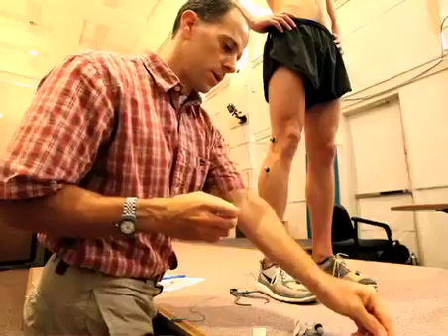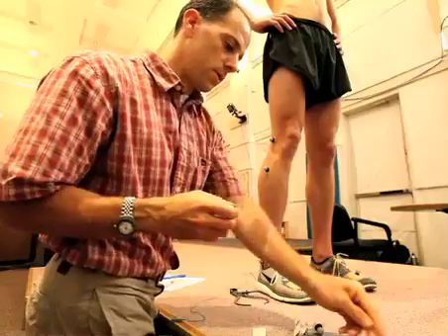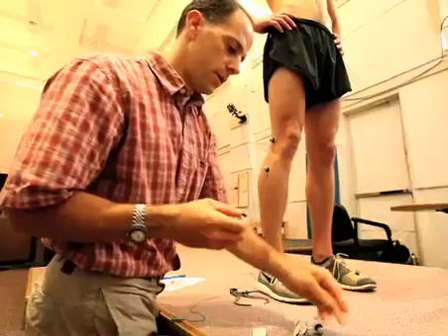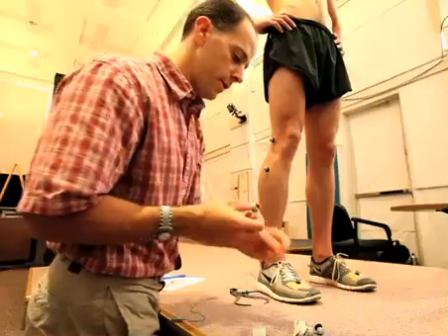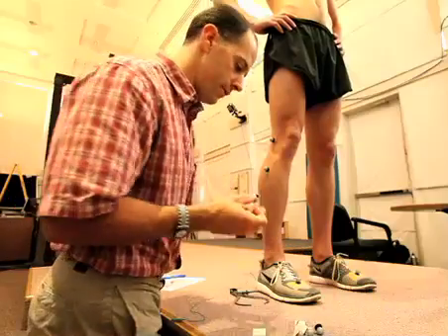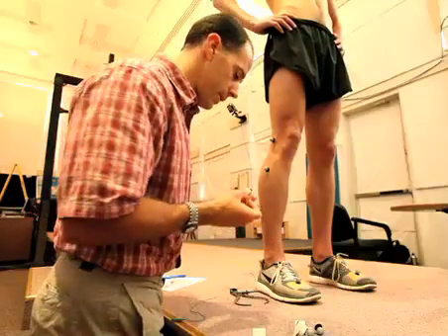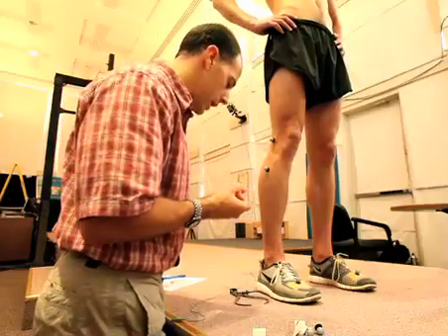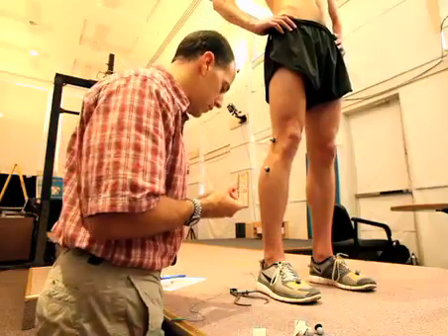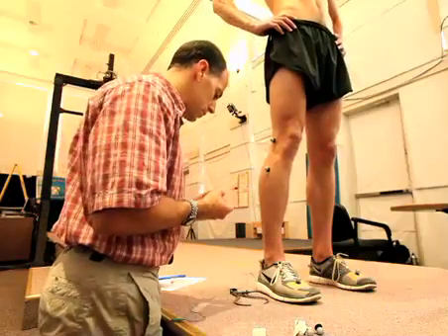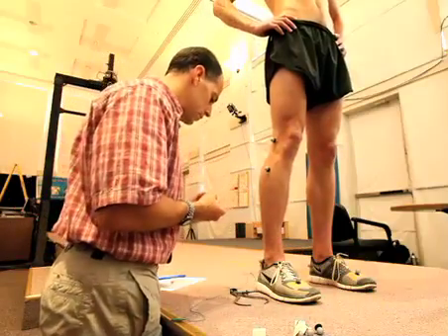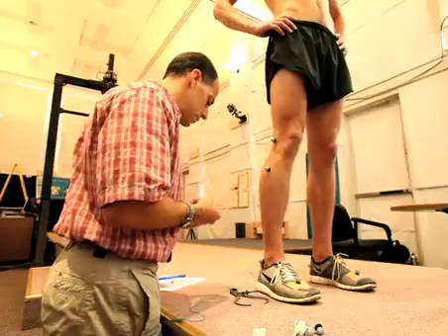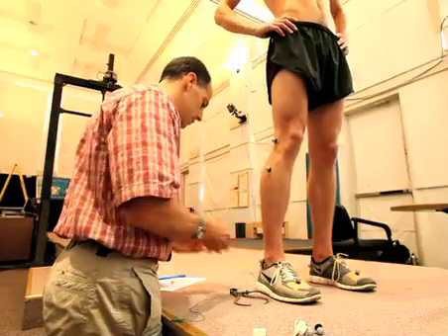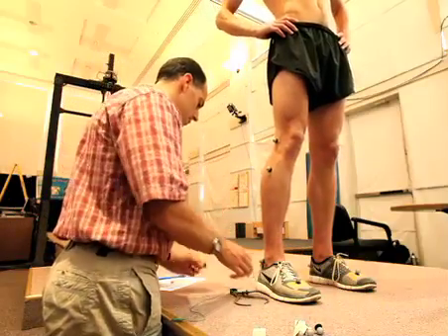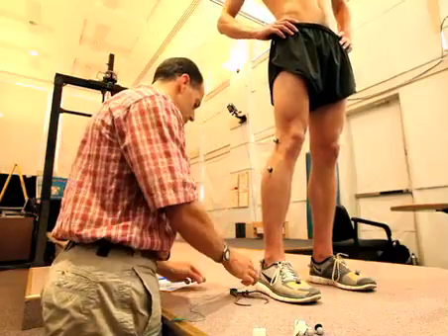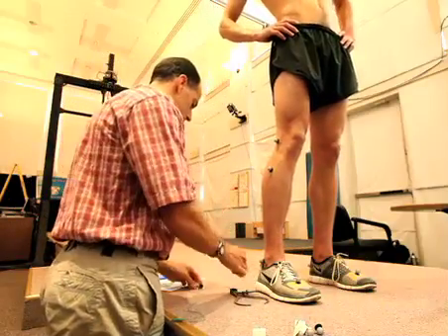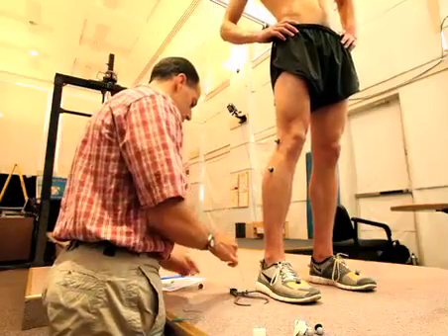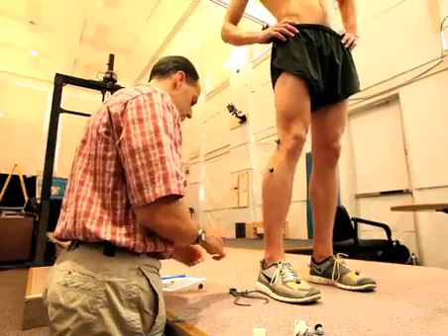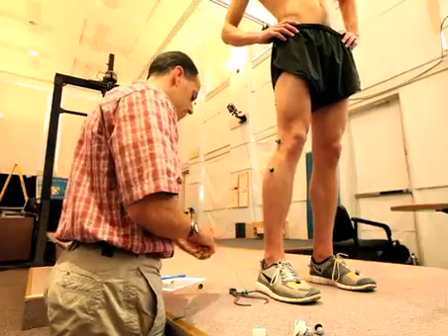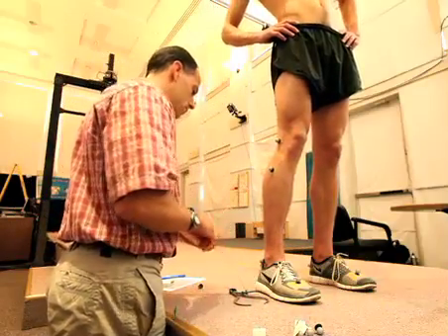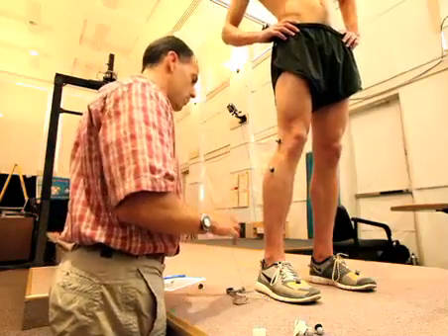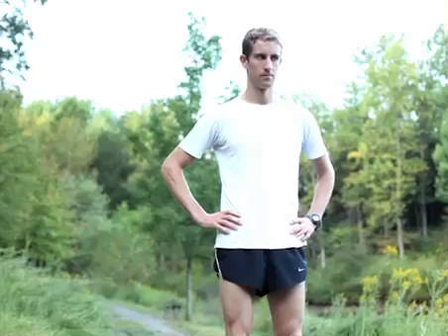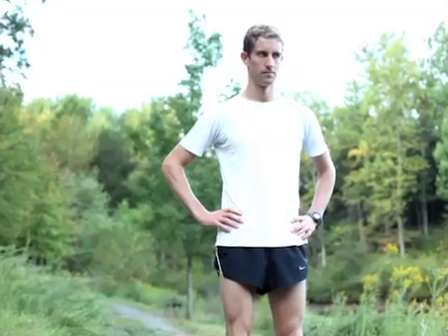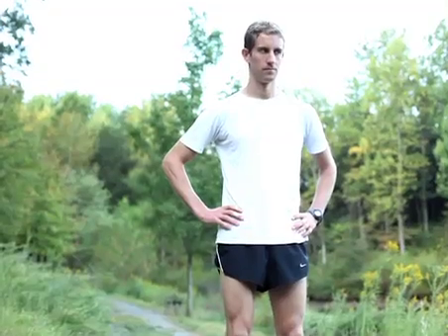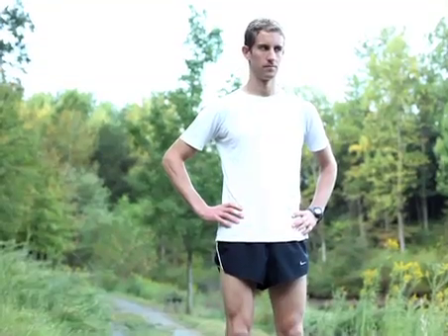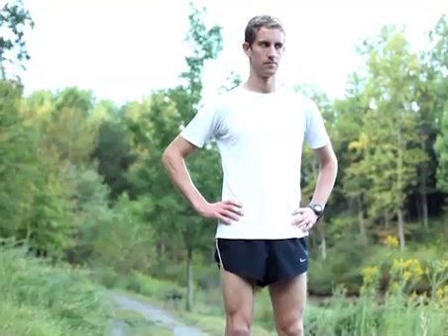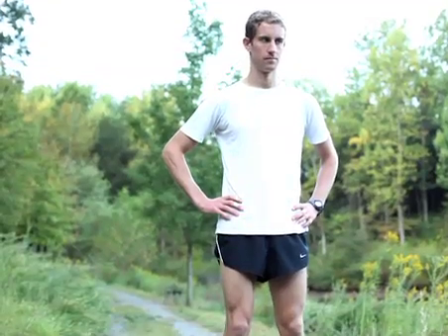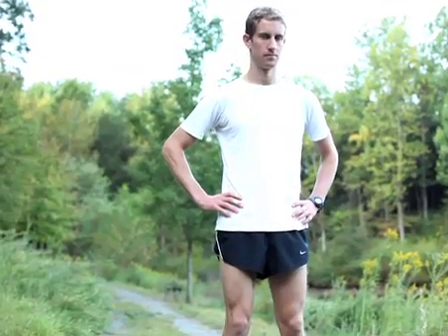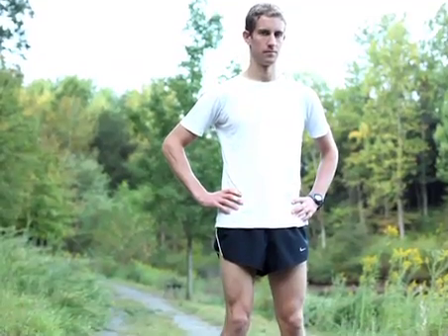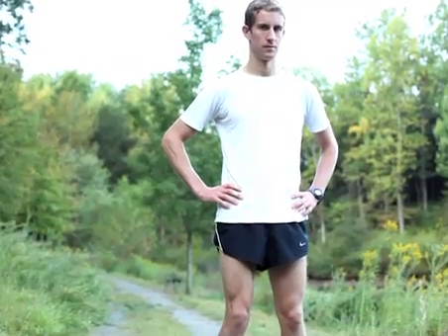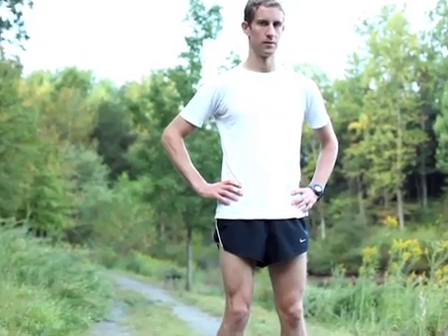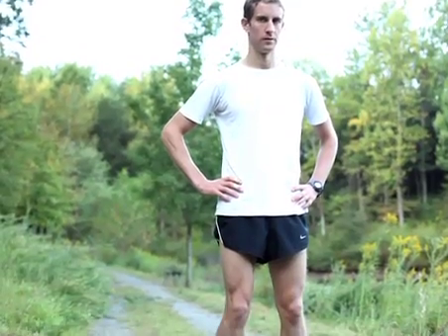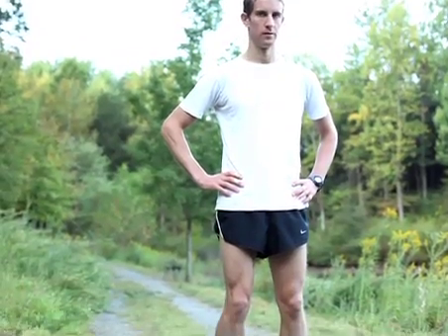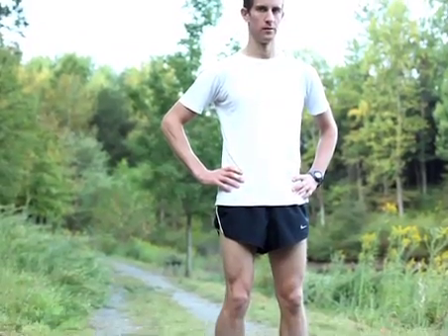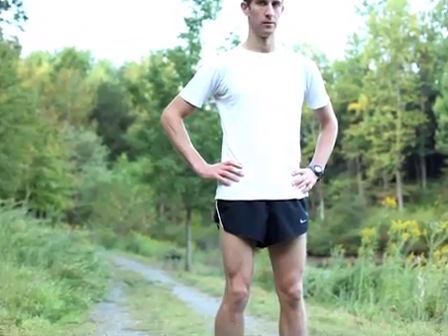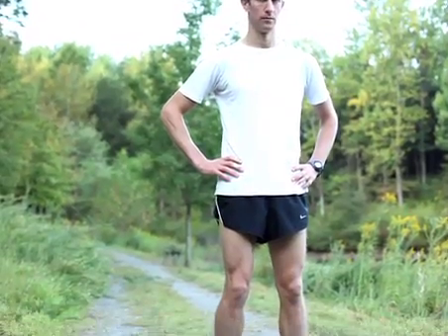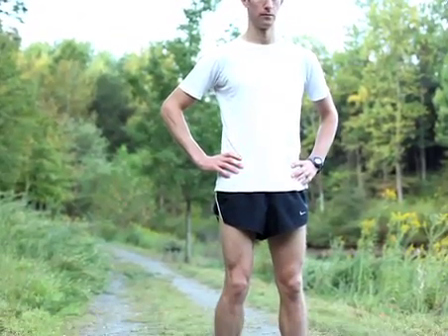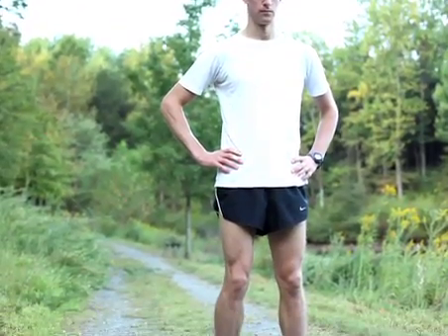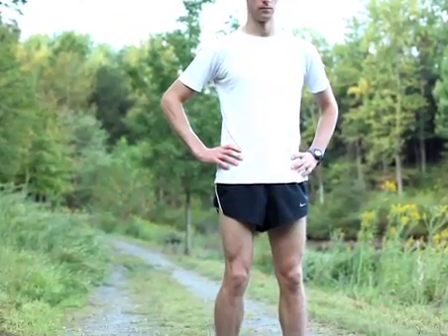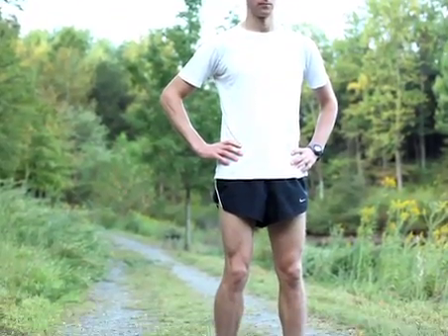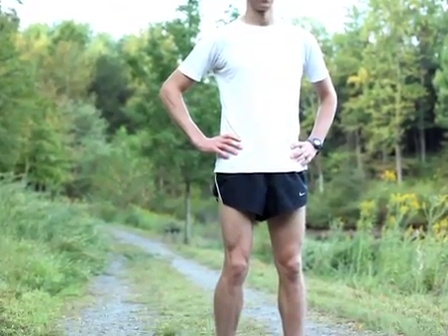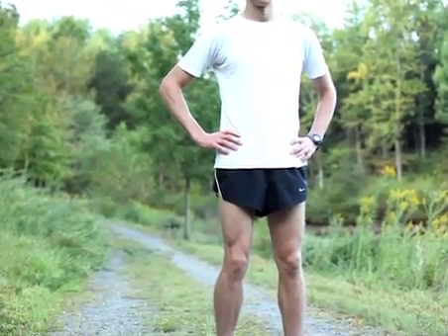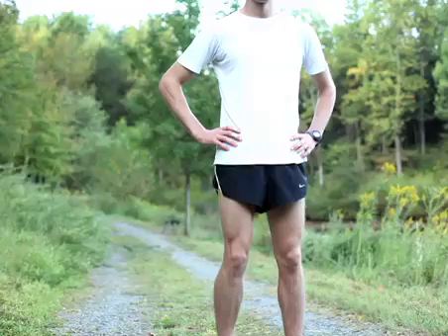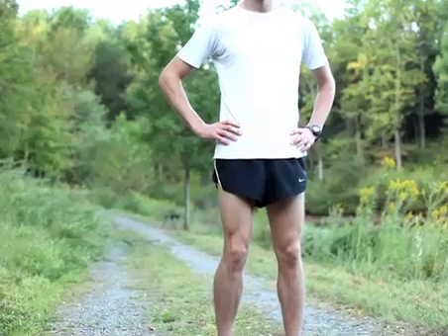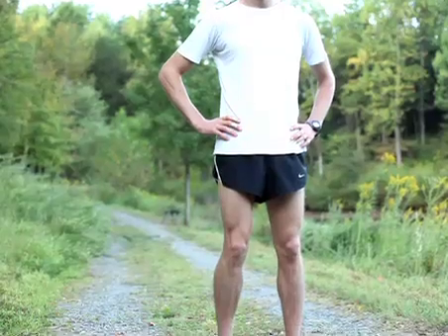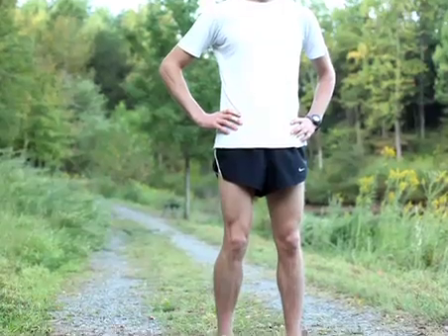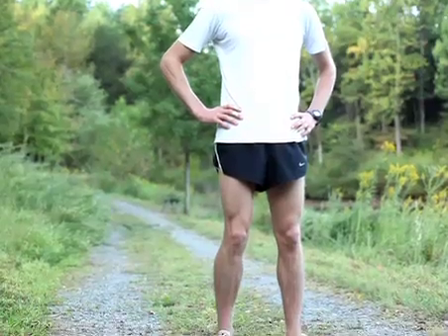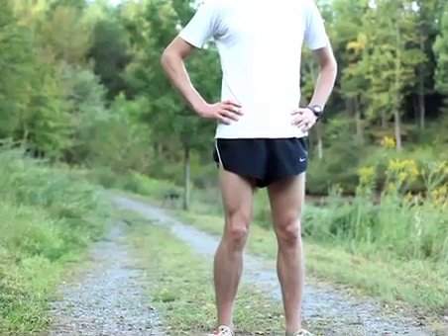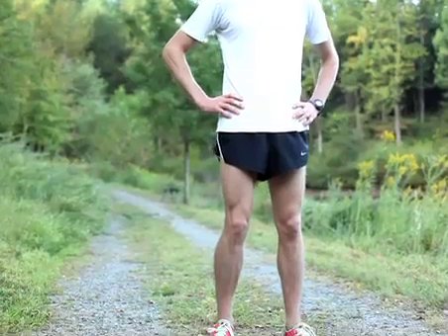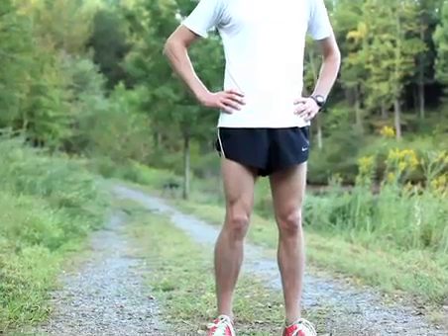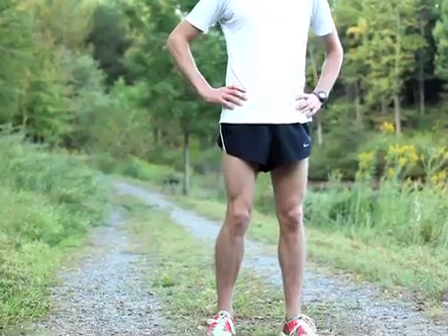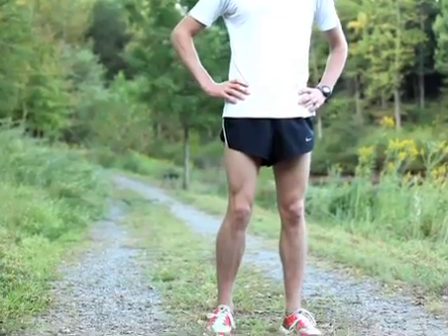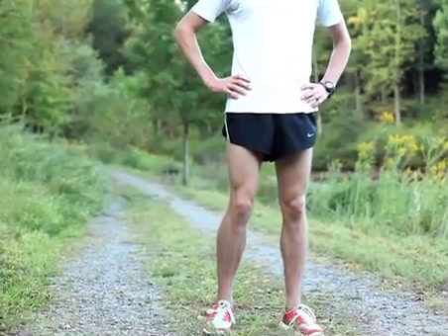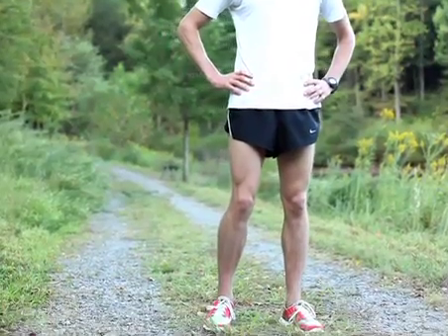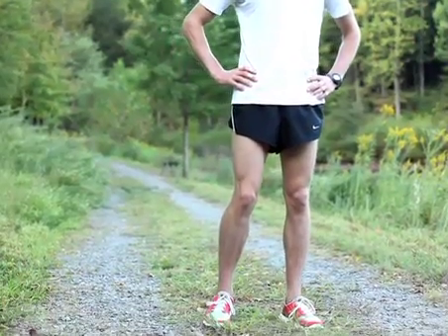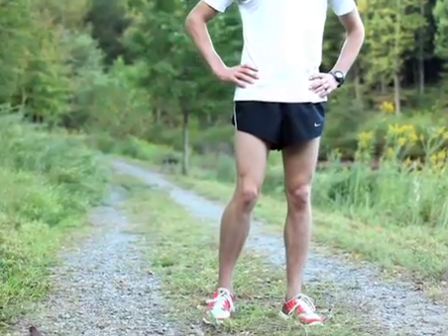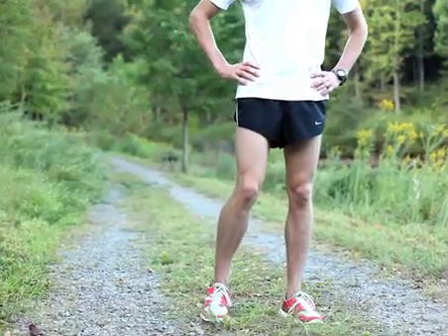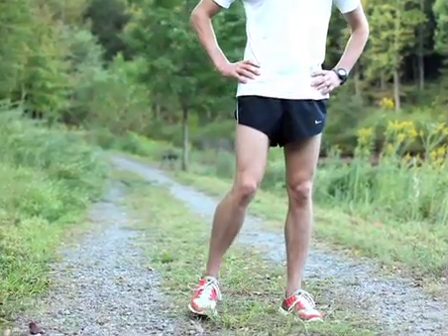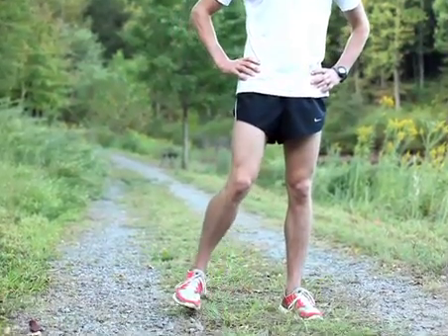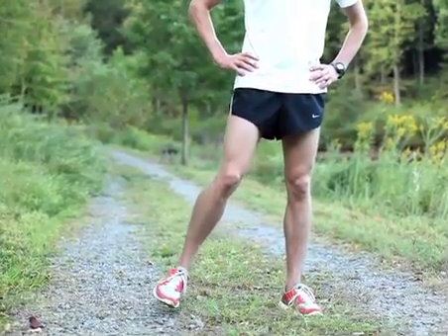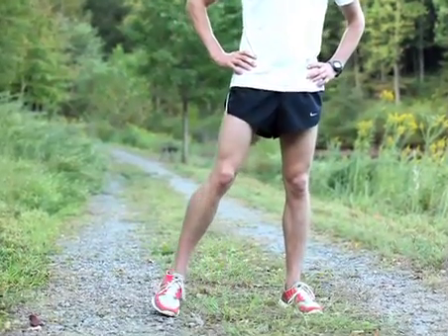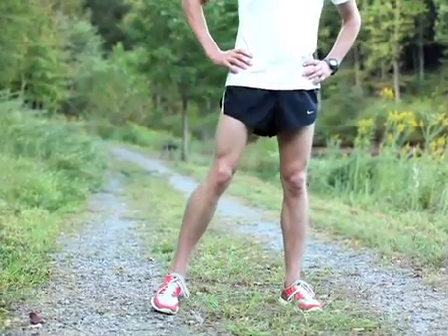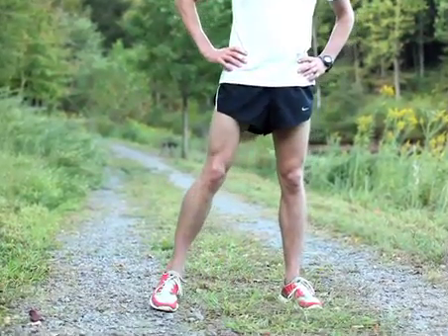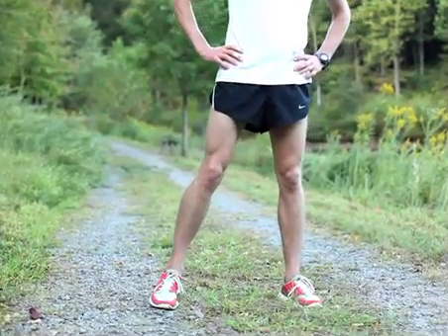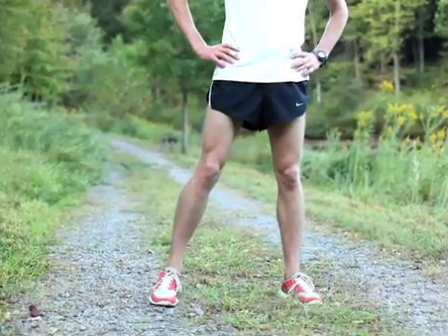Jay's job is fixing injured runners. Mike, the middle-distance runner on the Ragged Mountain Racing Team, is an injured runner — Achilles problems.